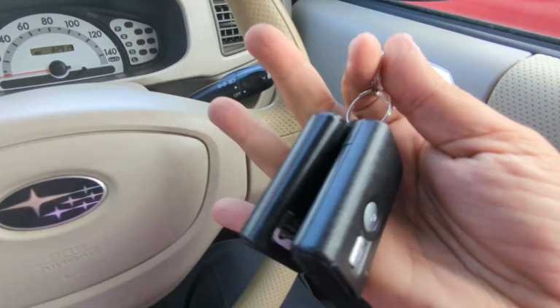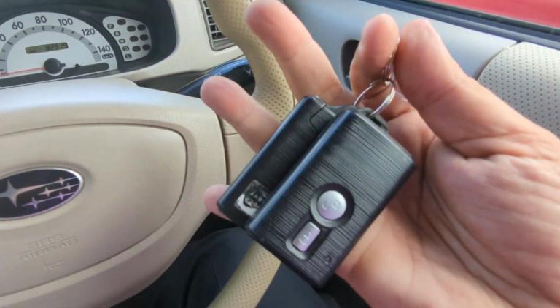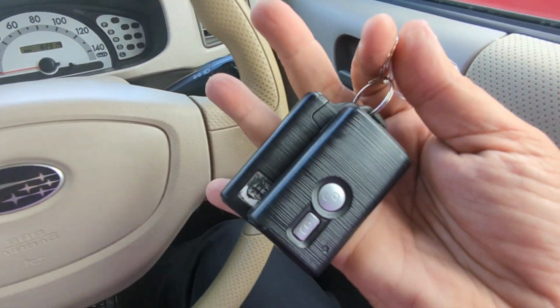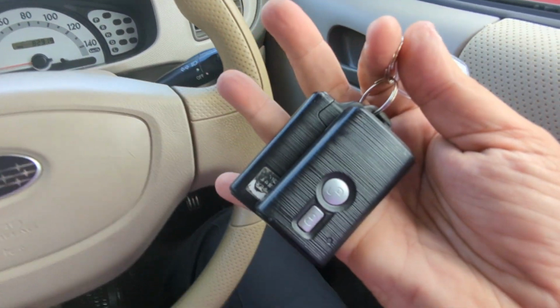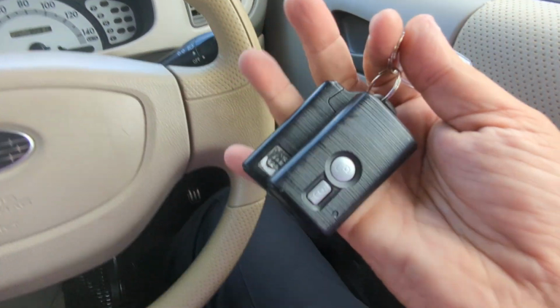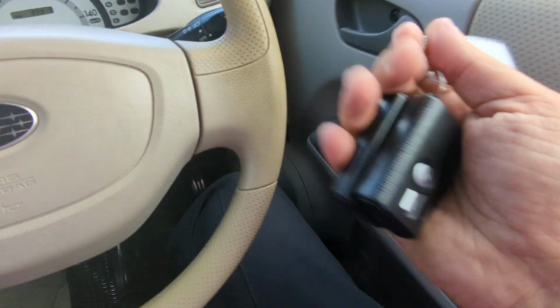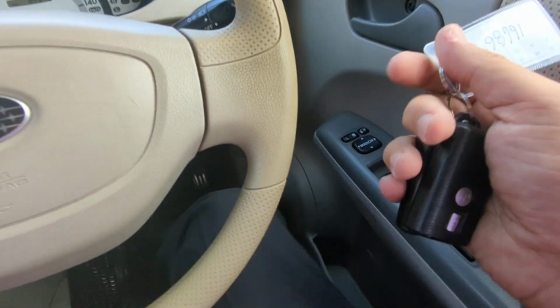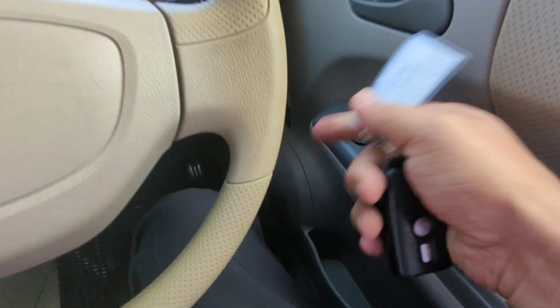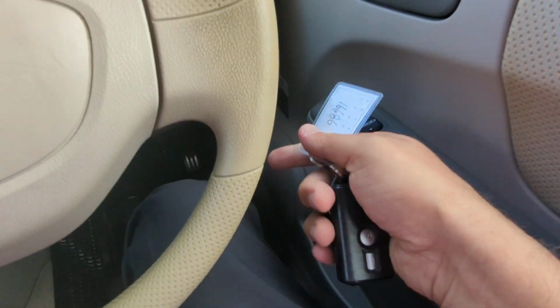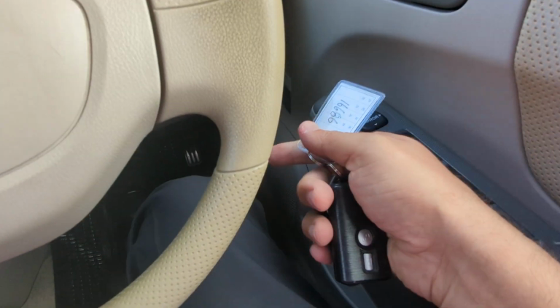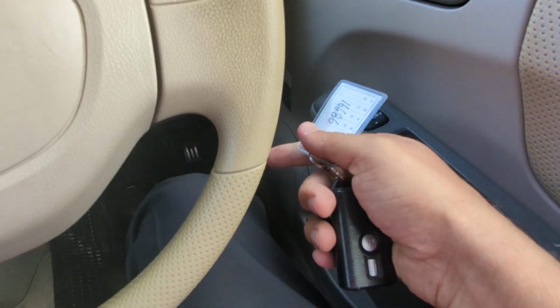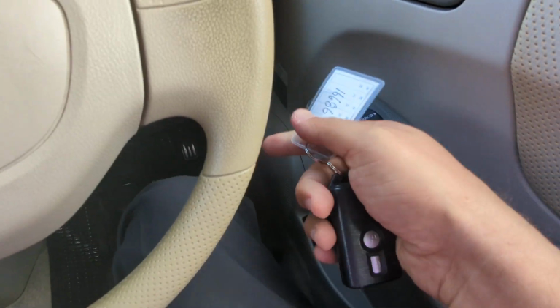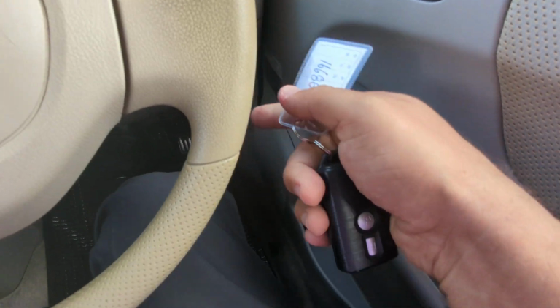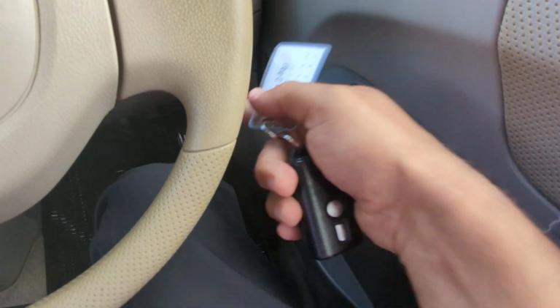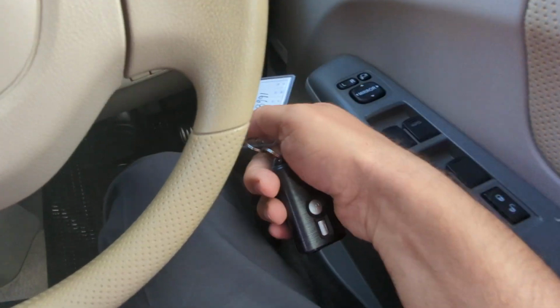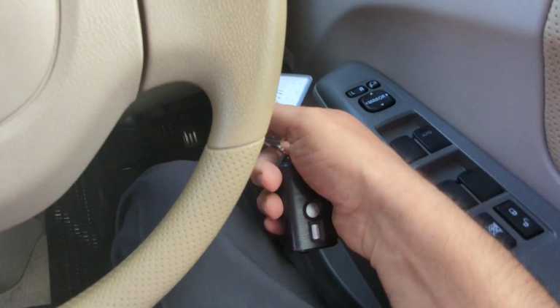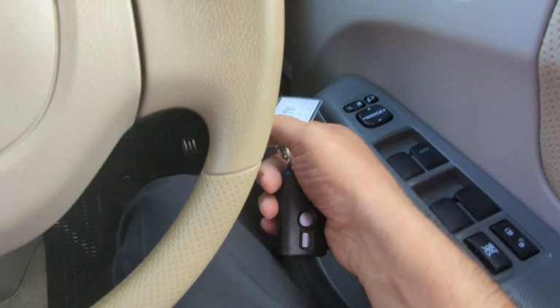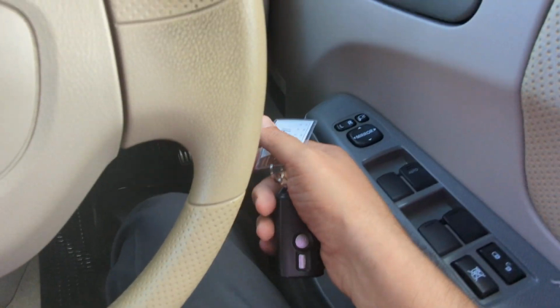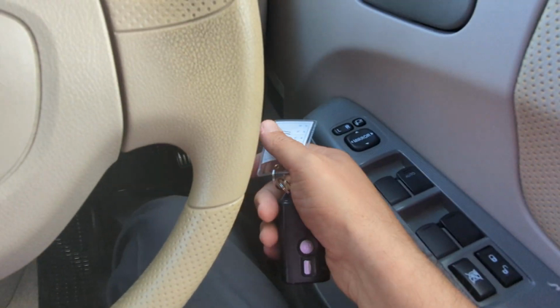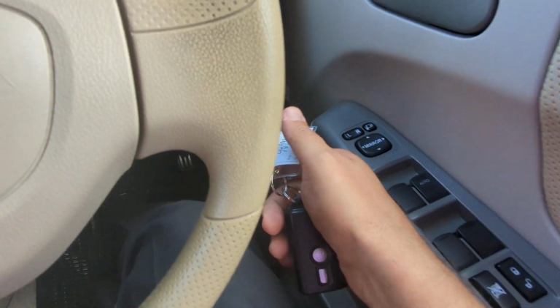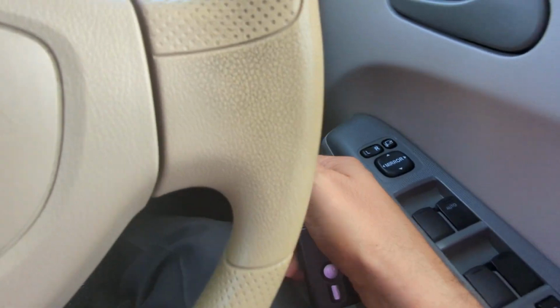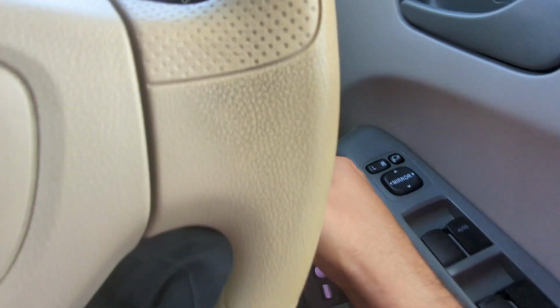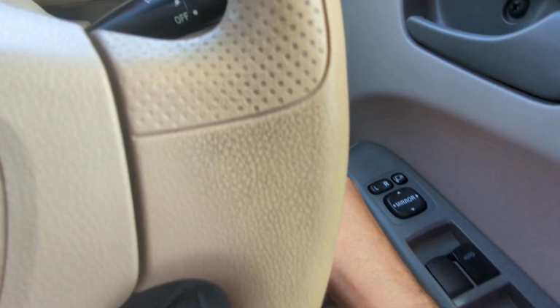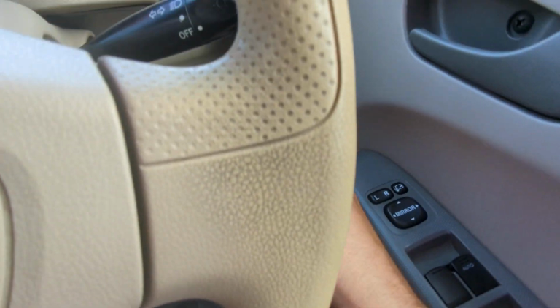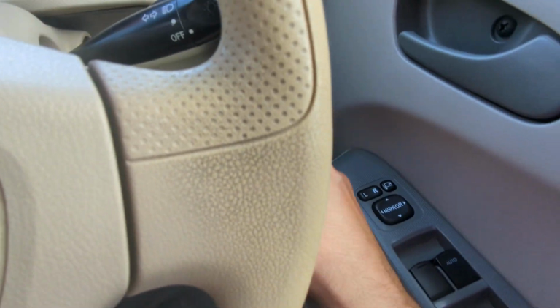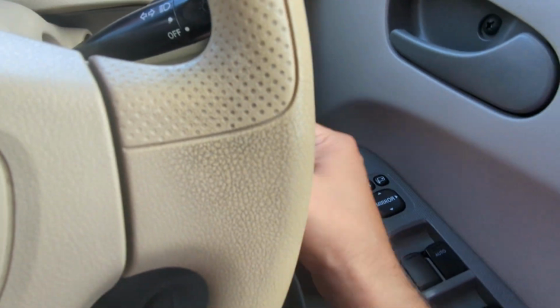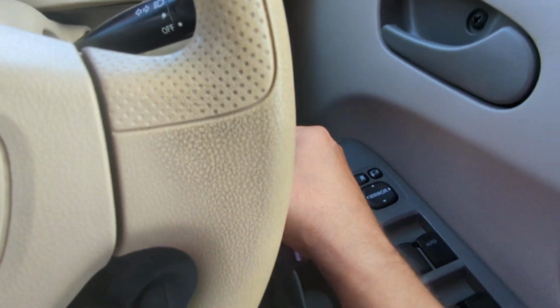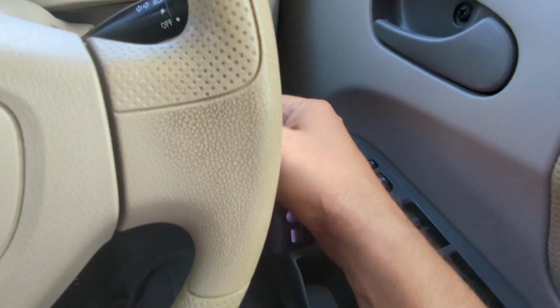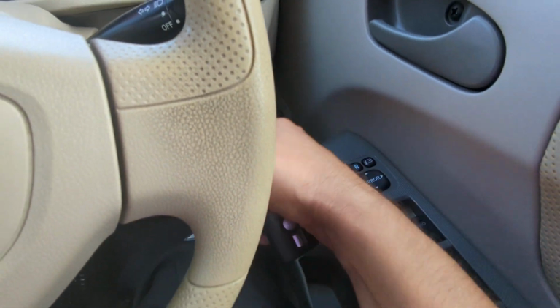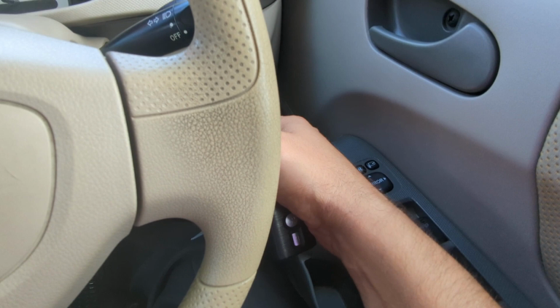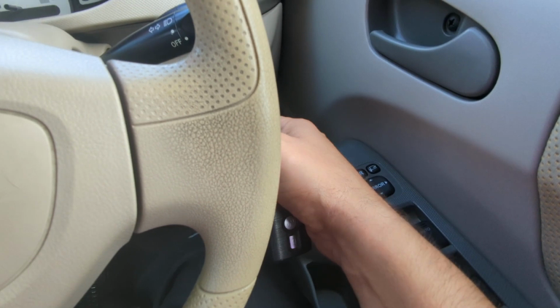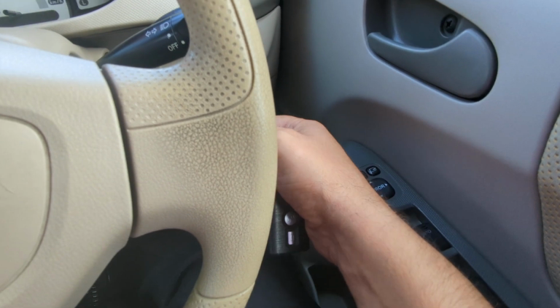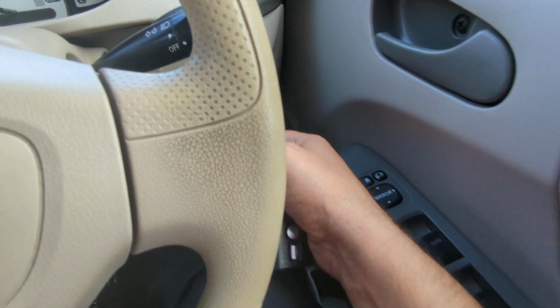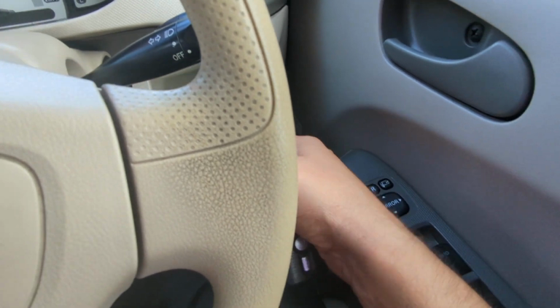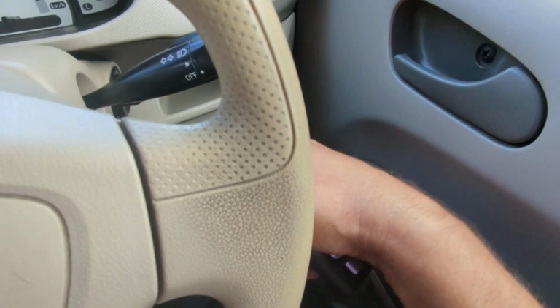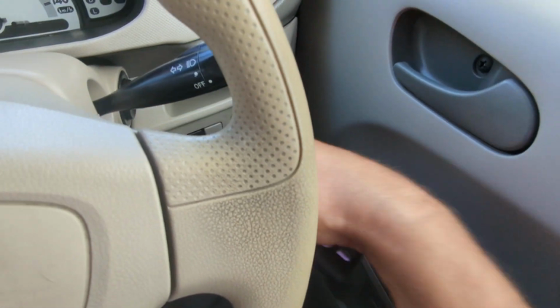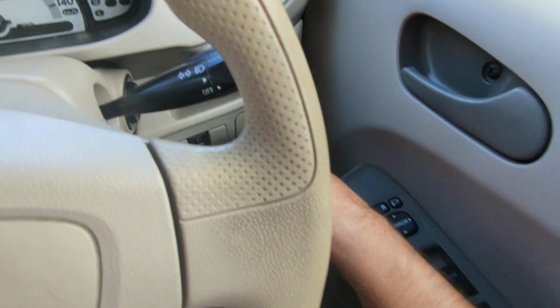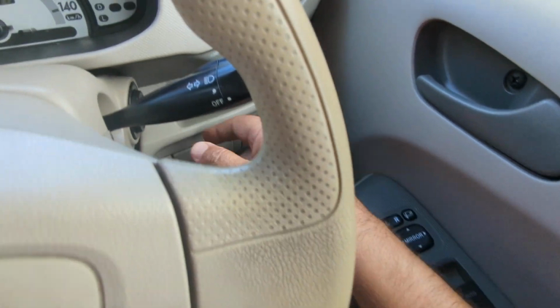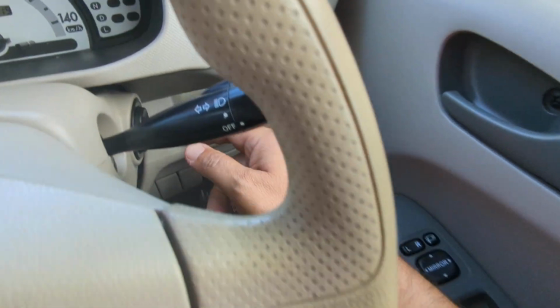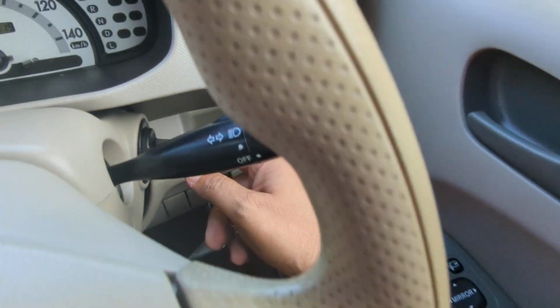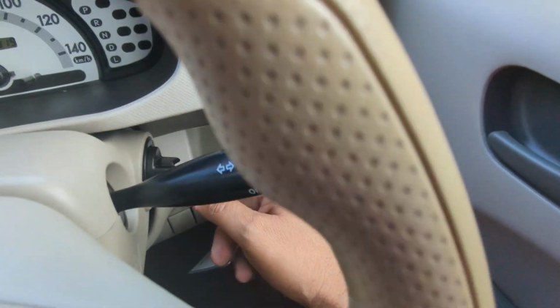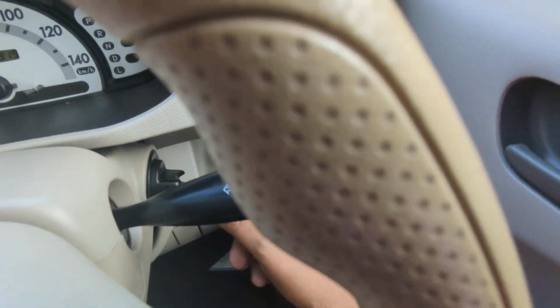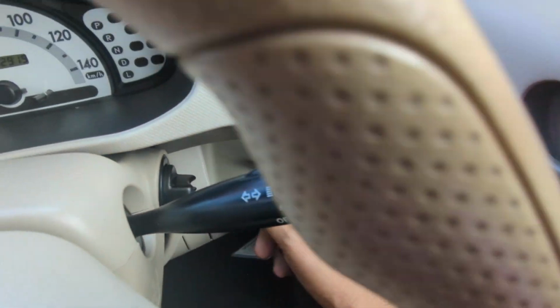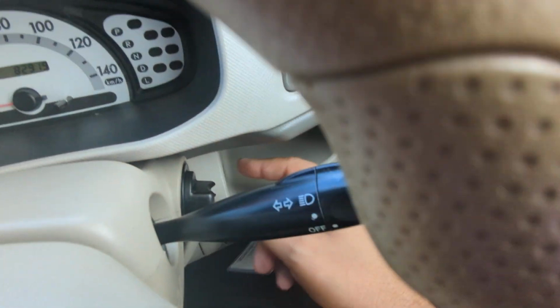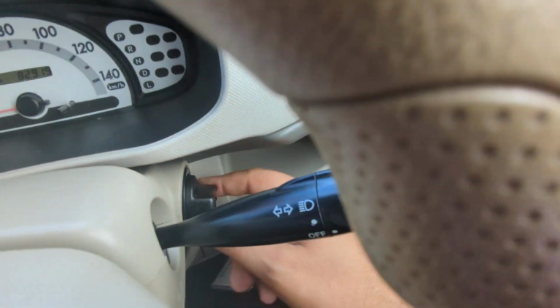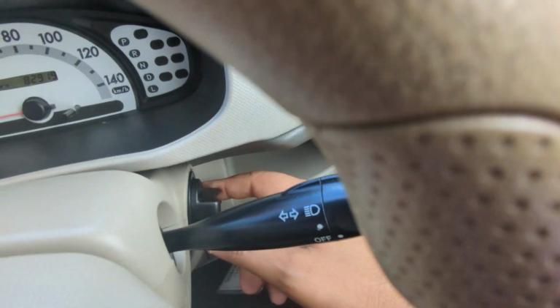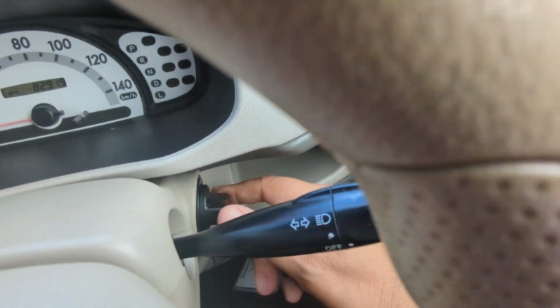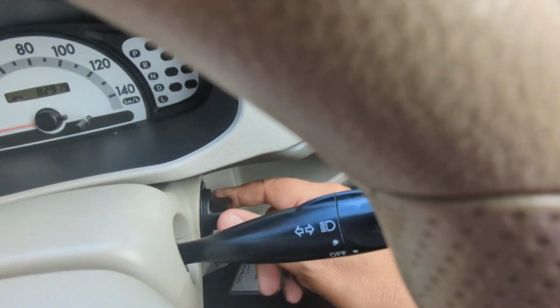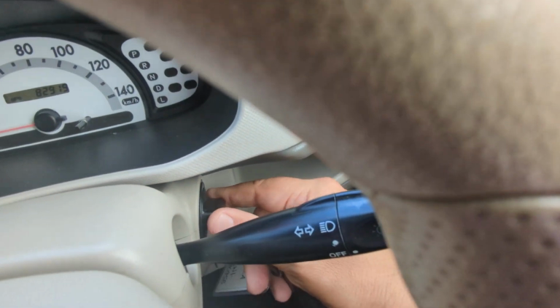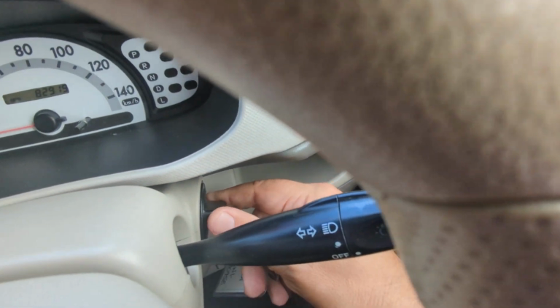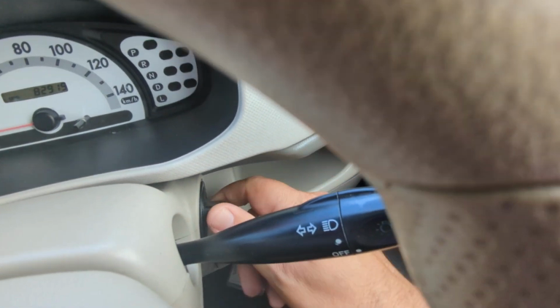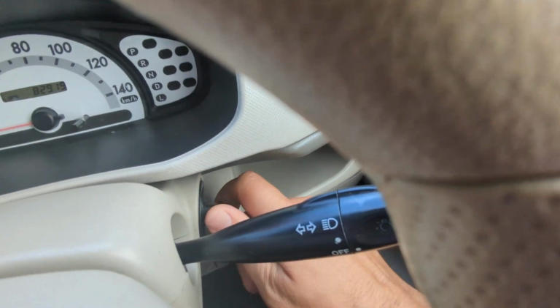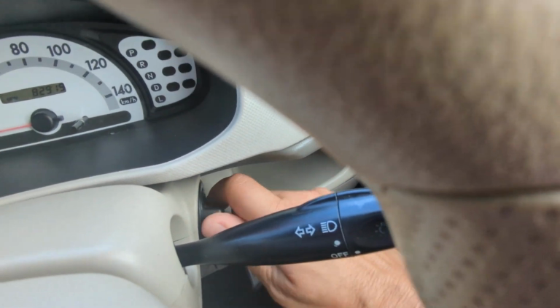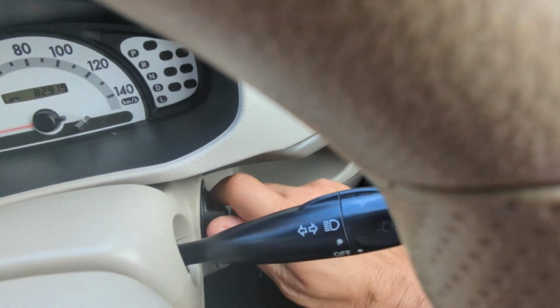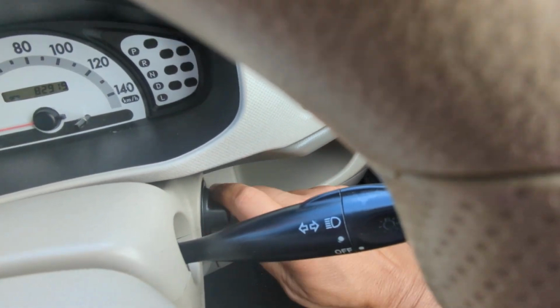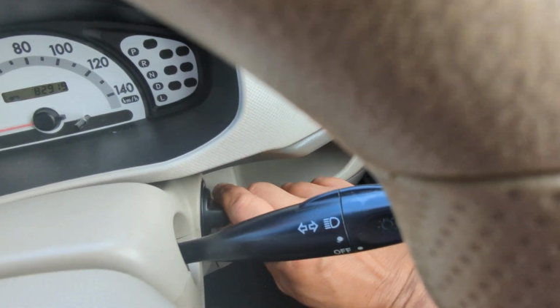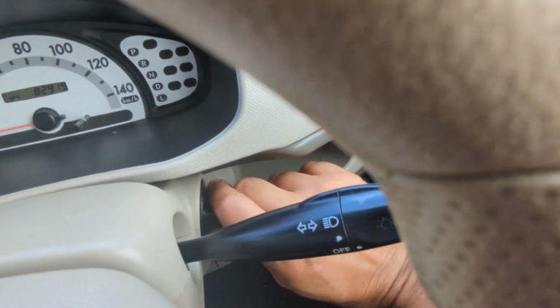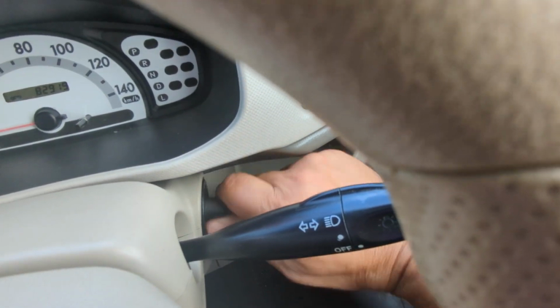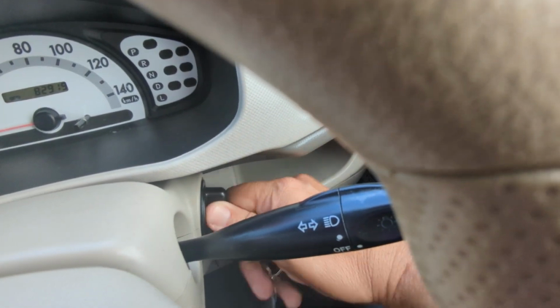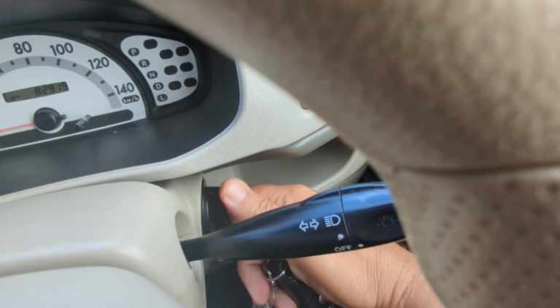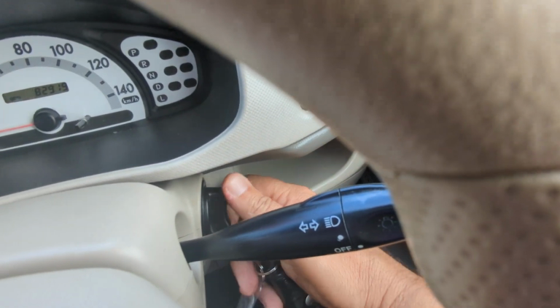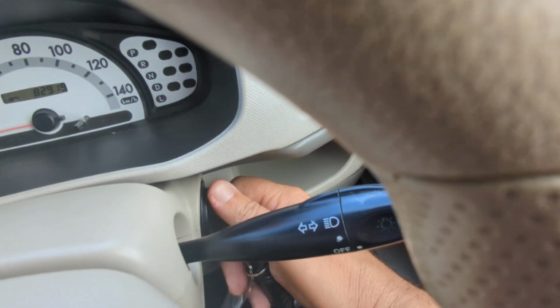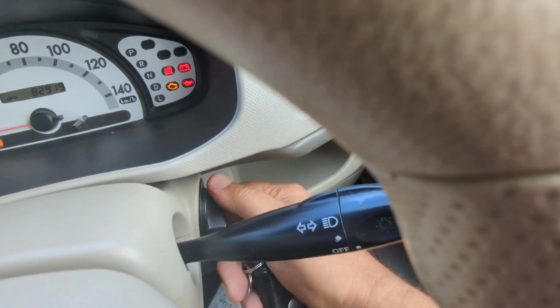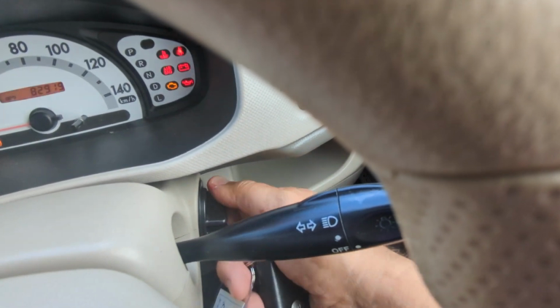The key fob is on the visor, and it has a key fob start — foot on the brake and you just turn it over as if the key was in there. It's not a push start.